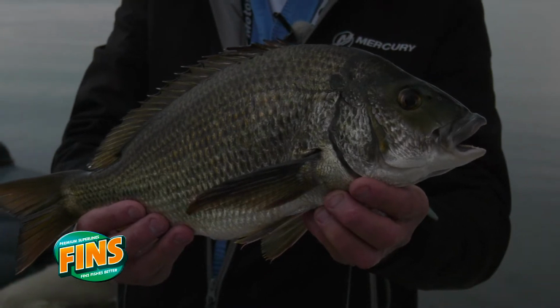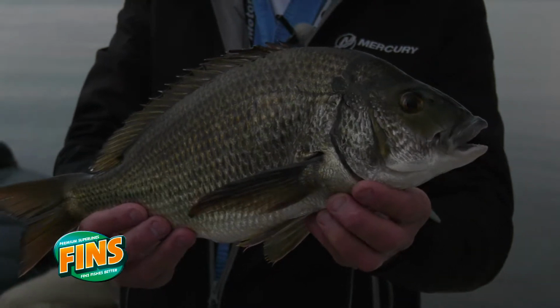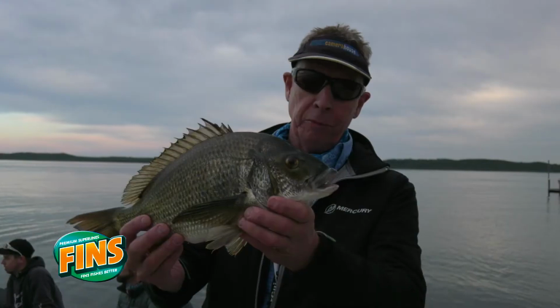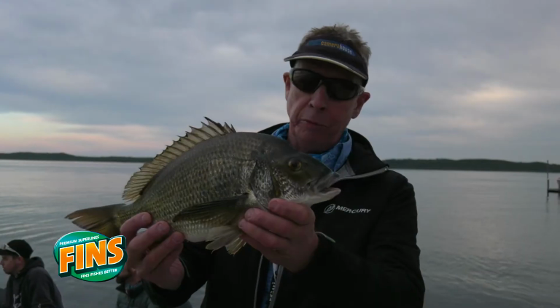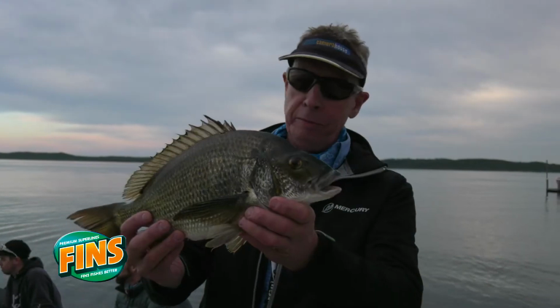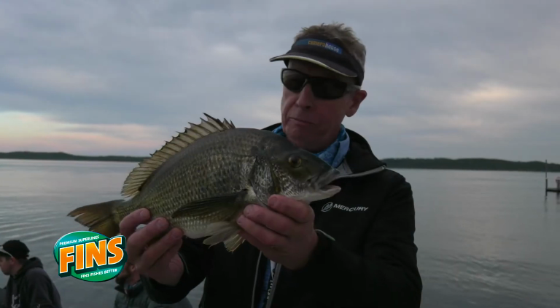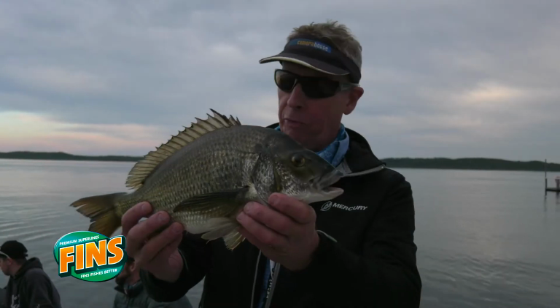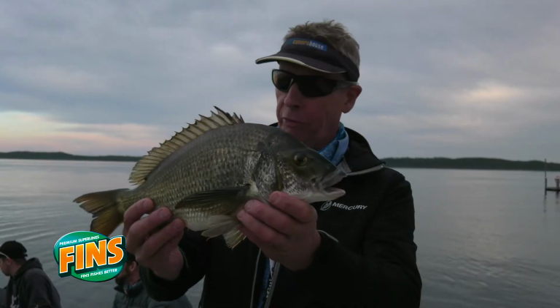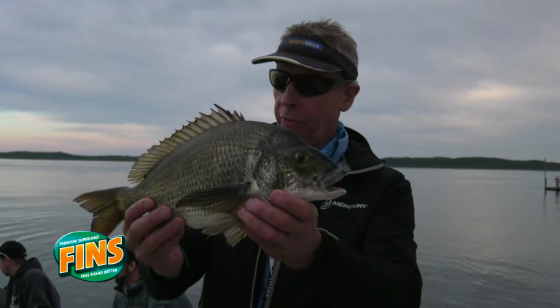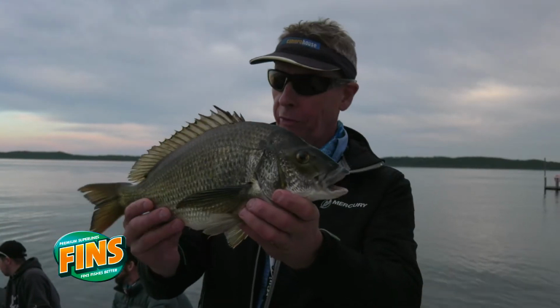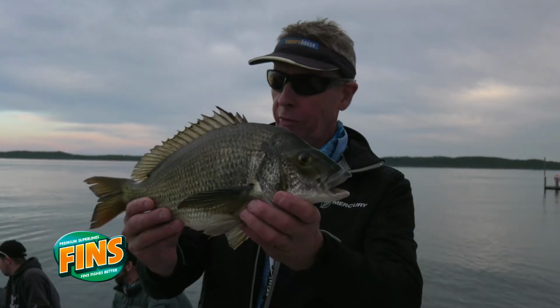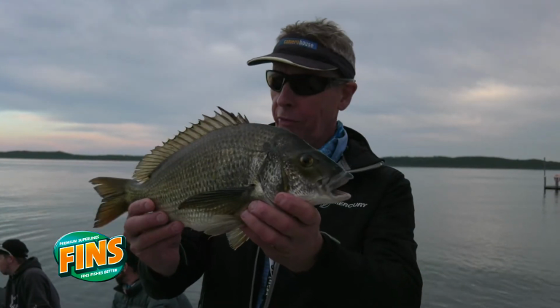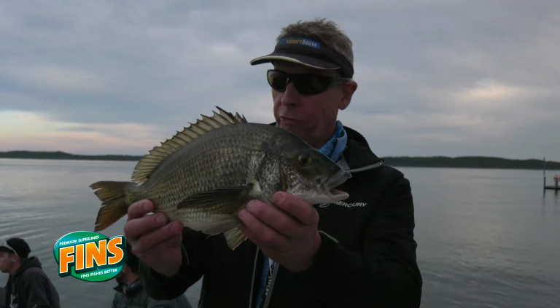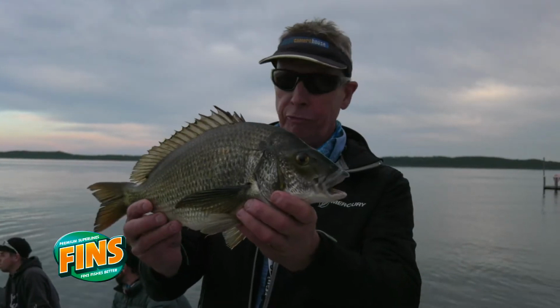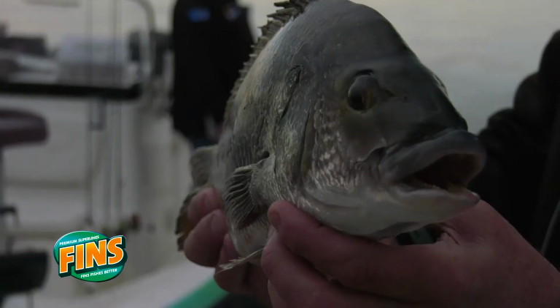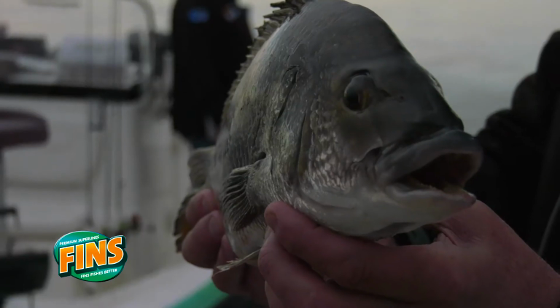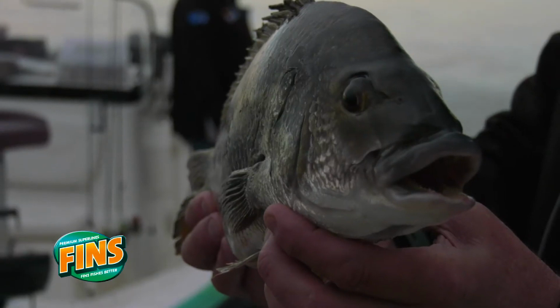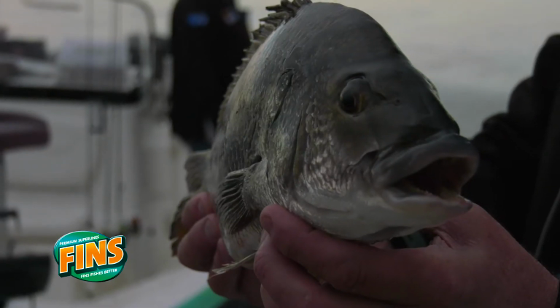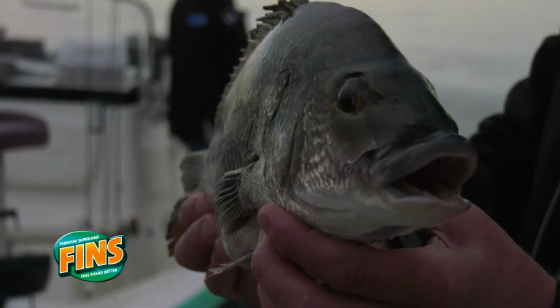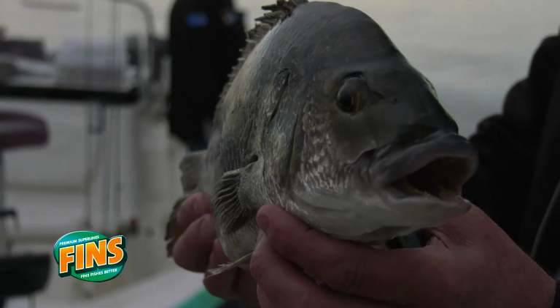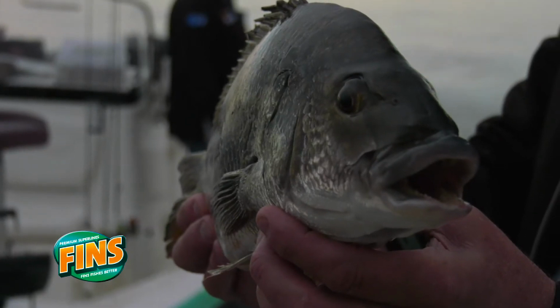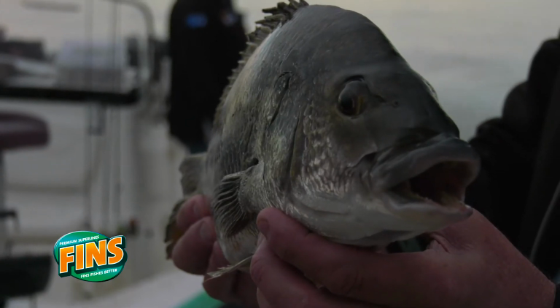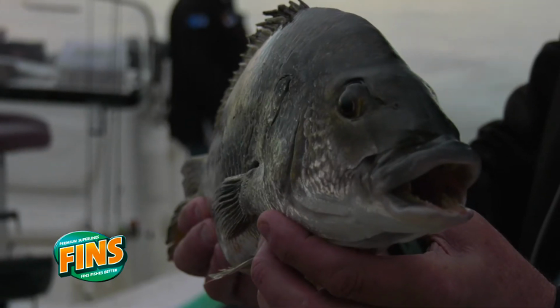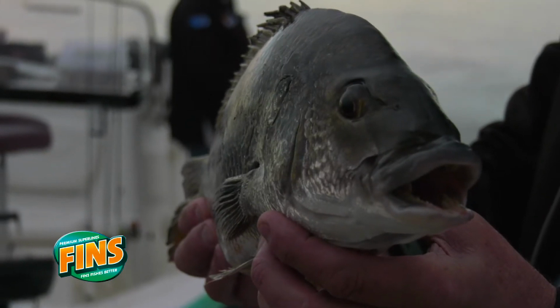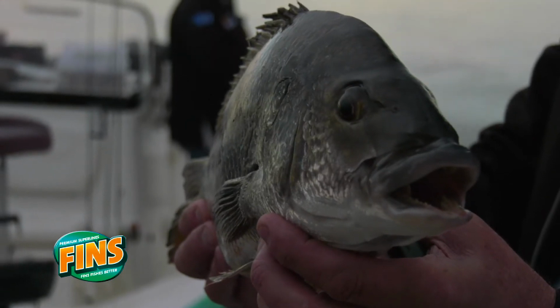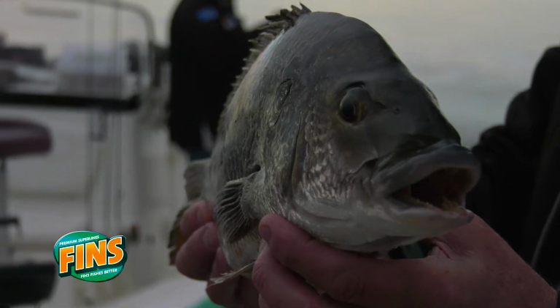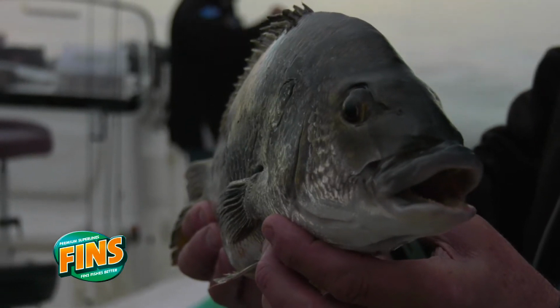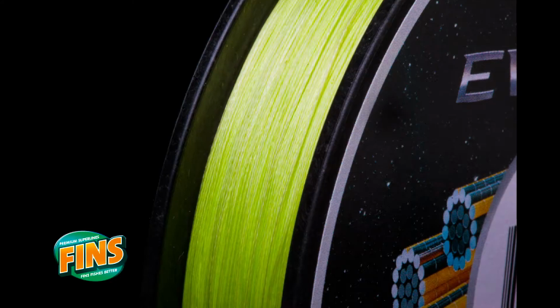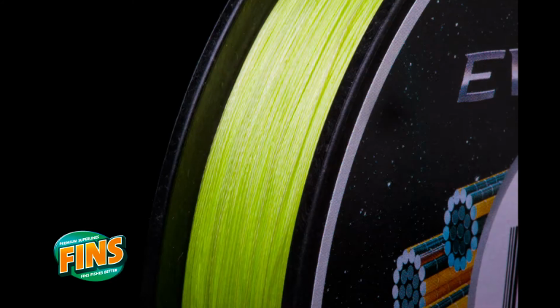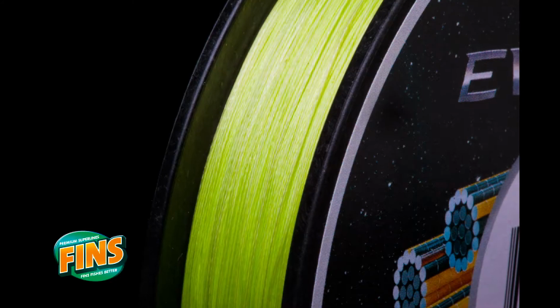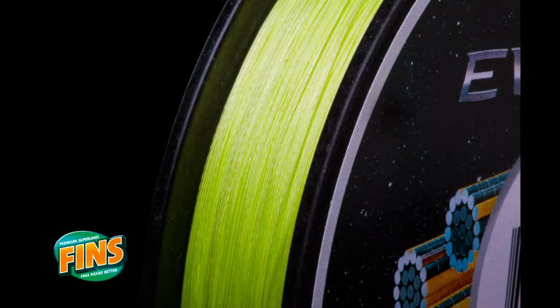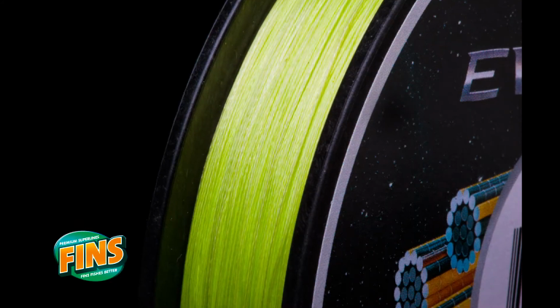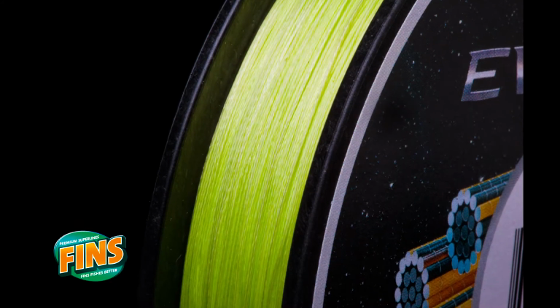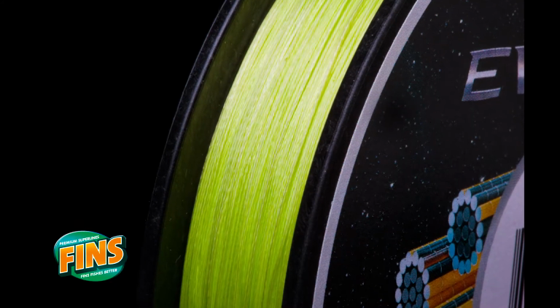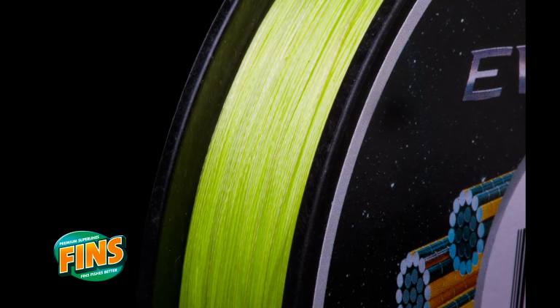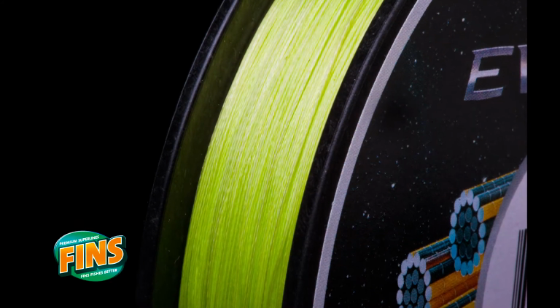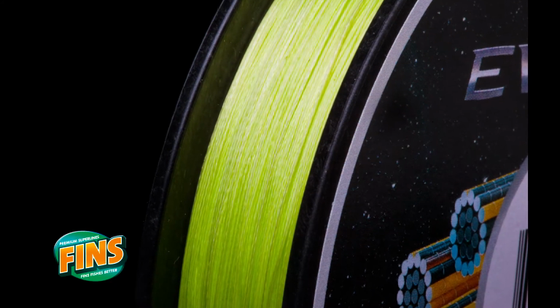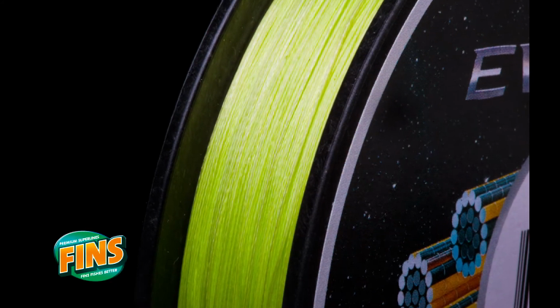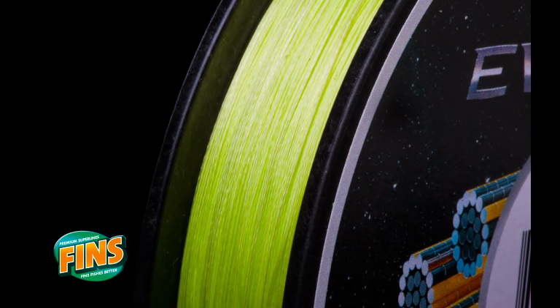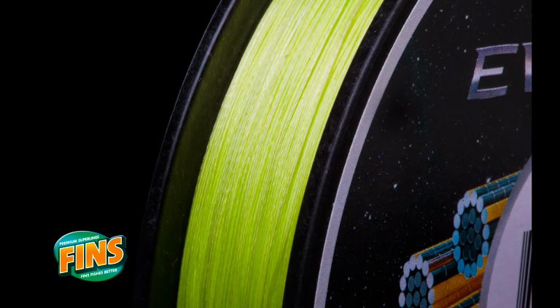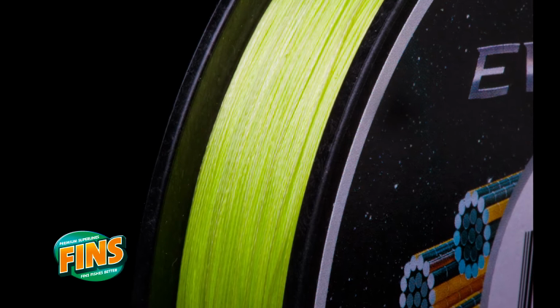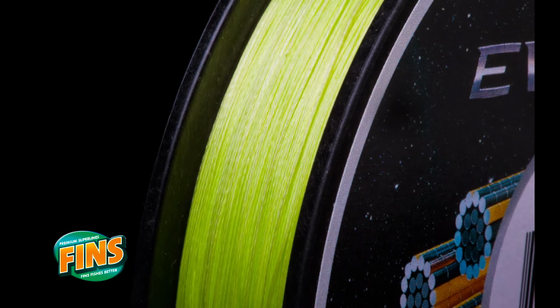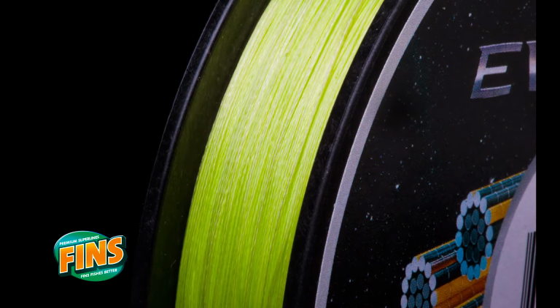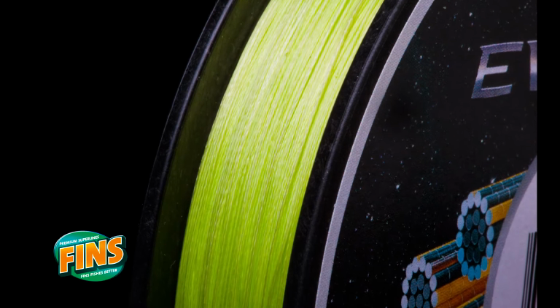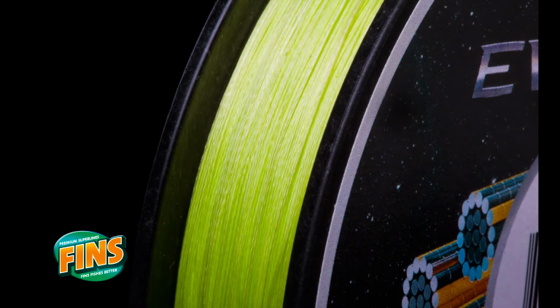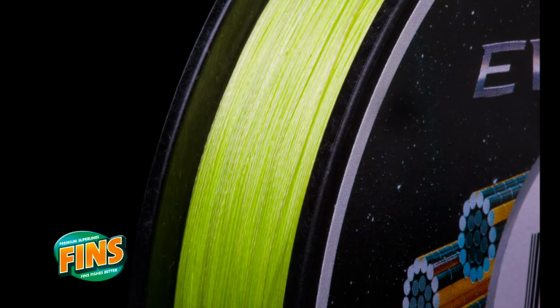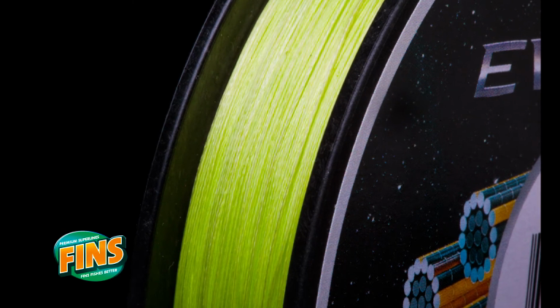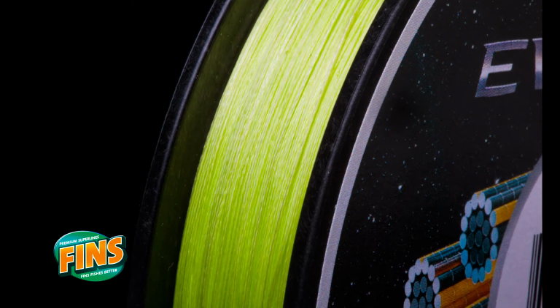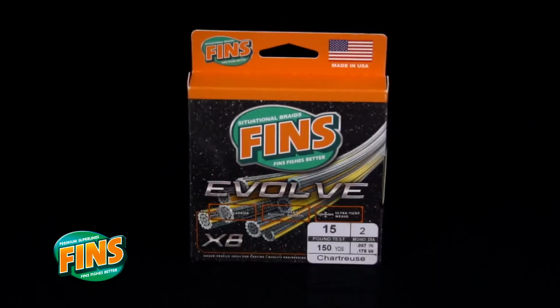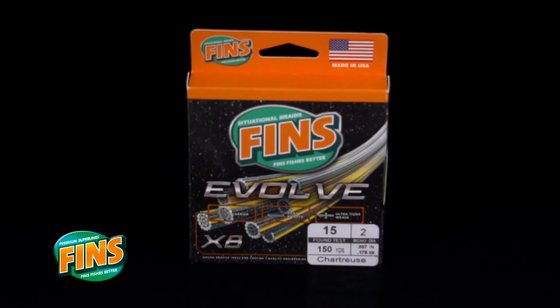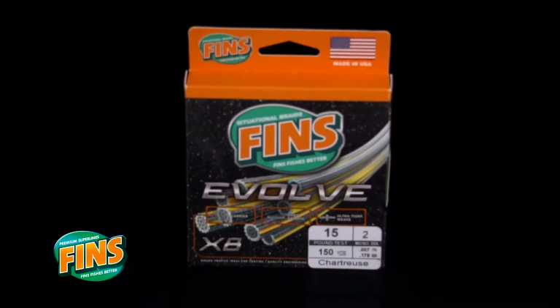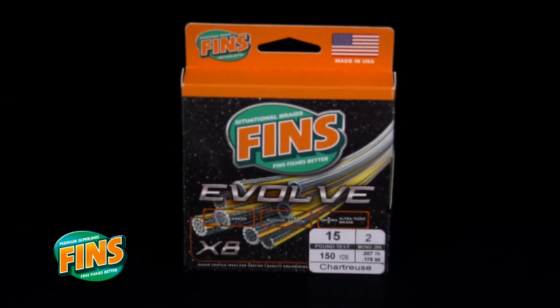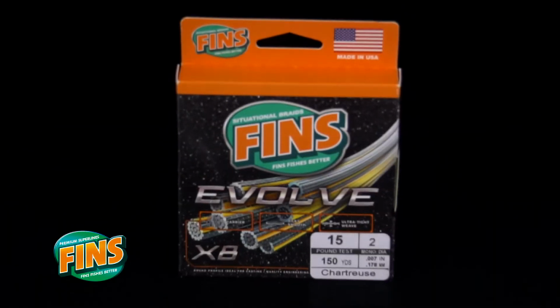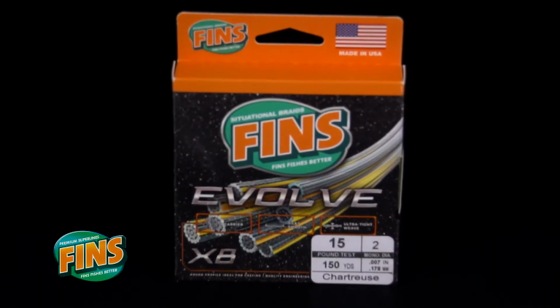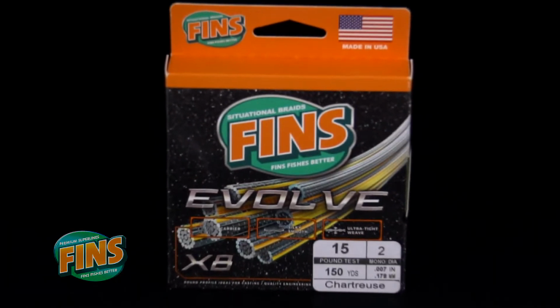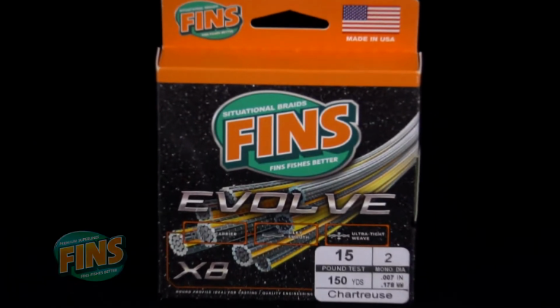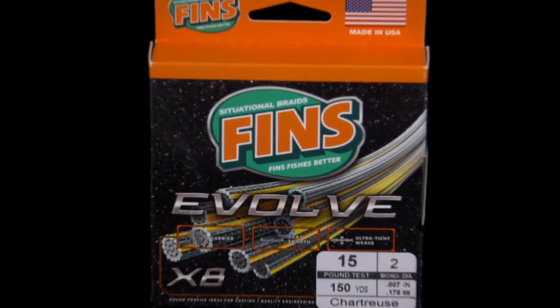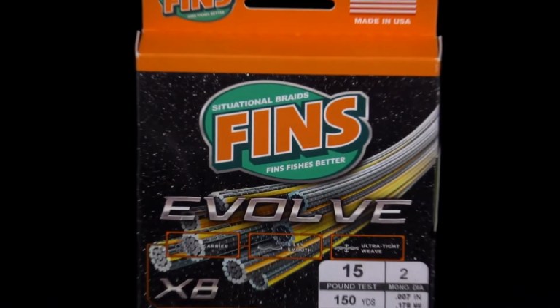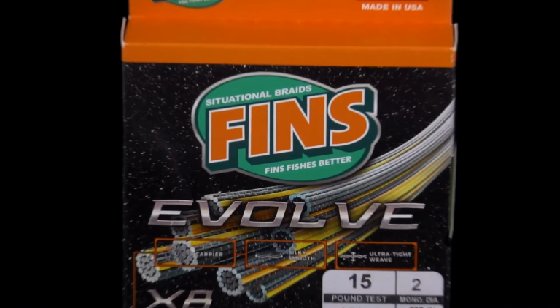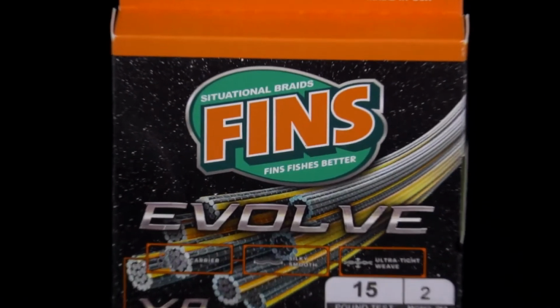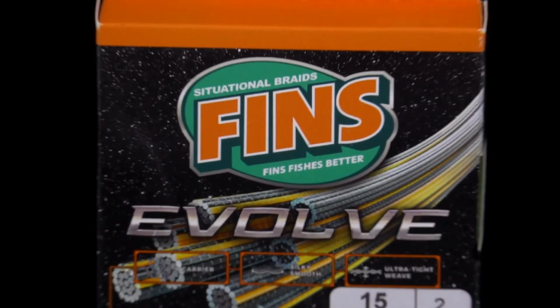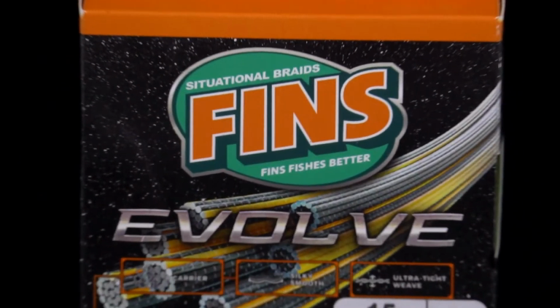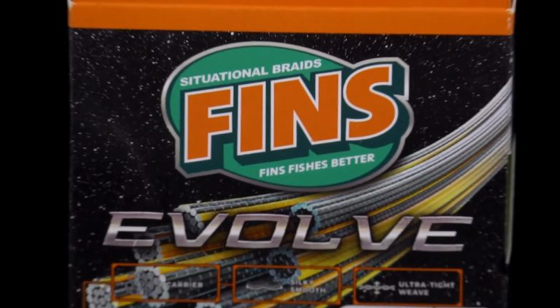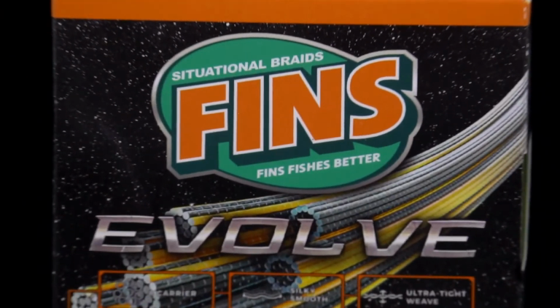Evolve comes in a high visibility chartreuse with a round profile to suit both spin and bait casting applications.